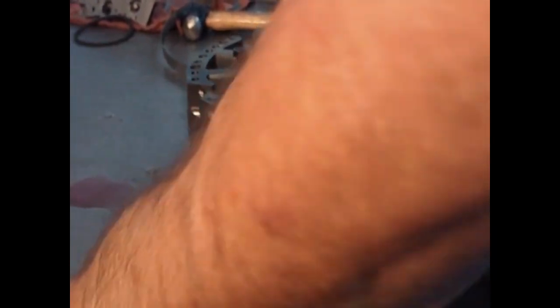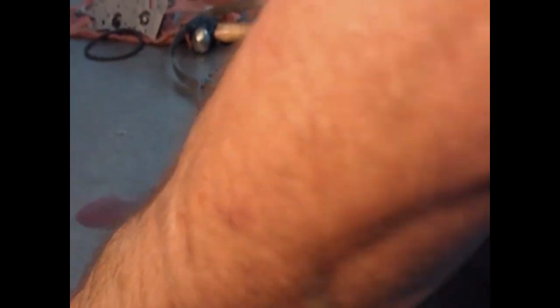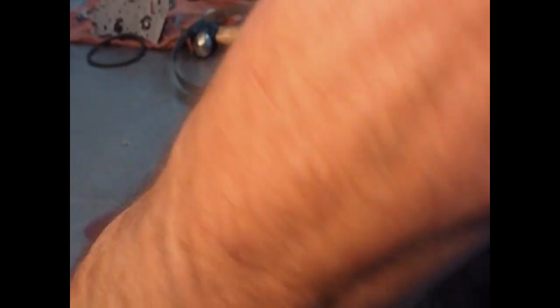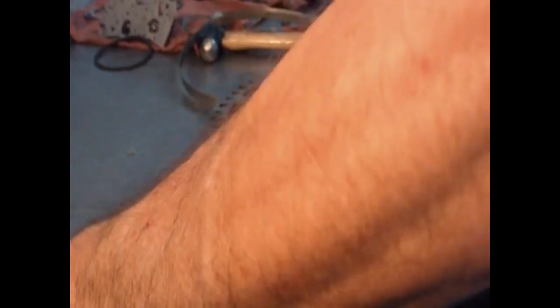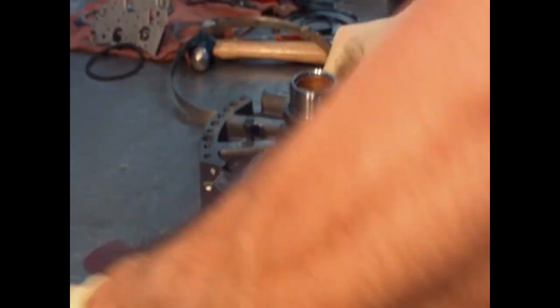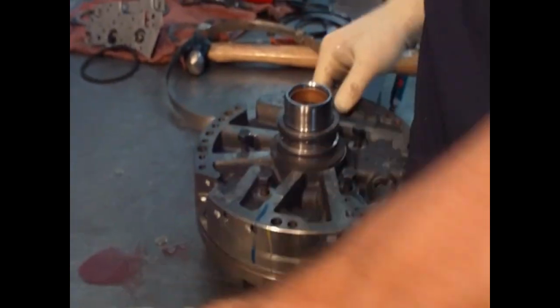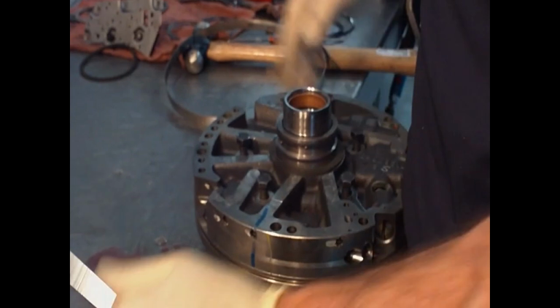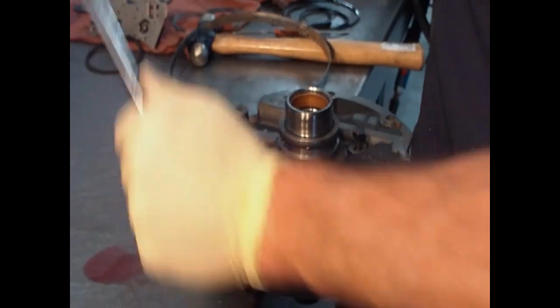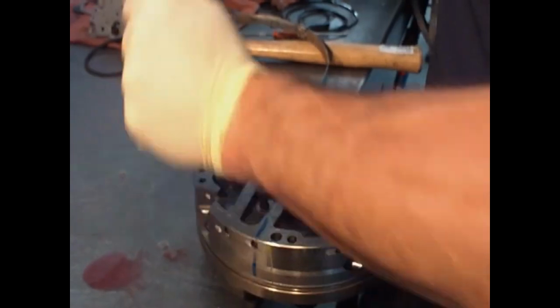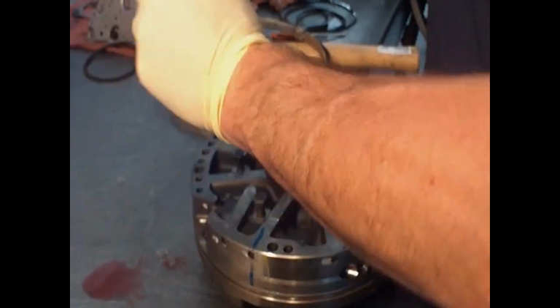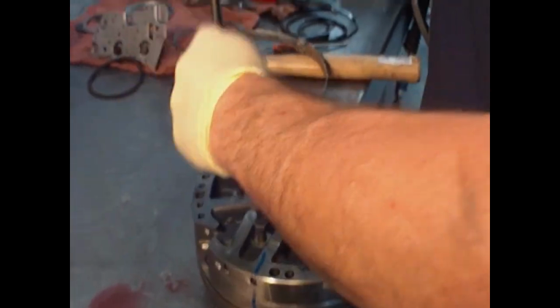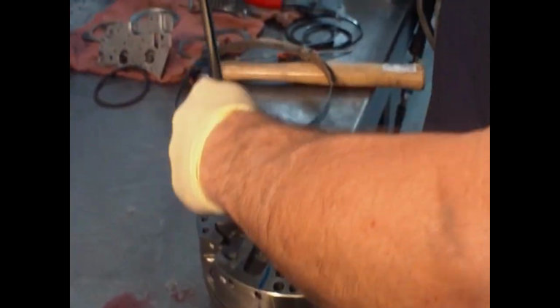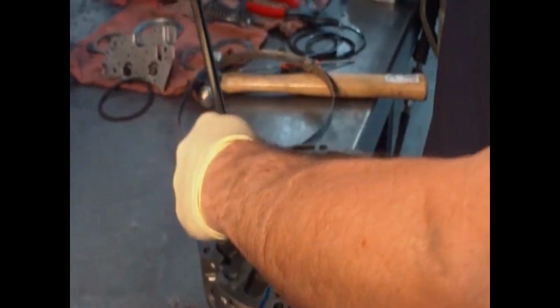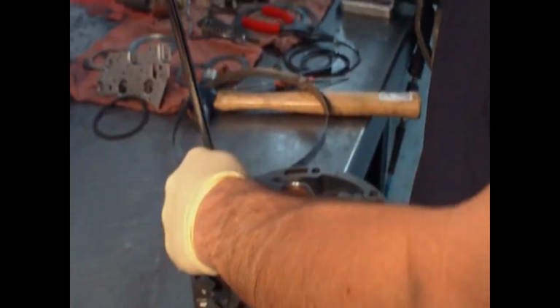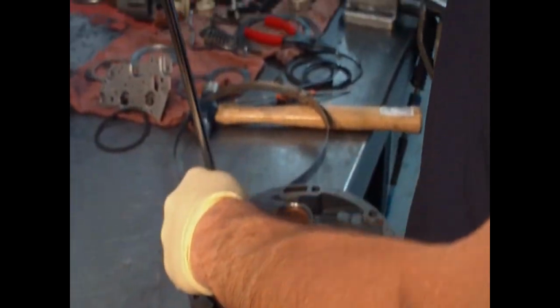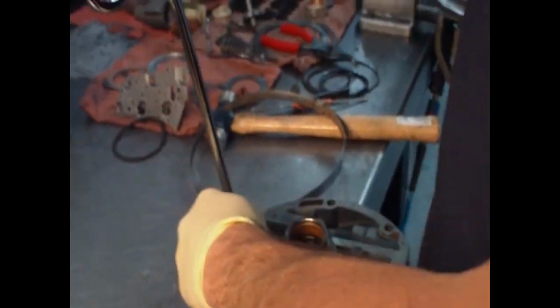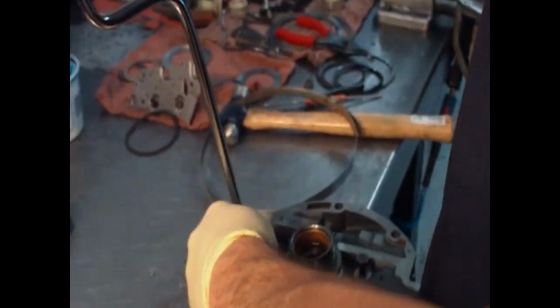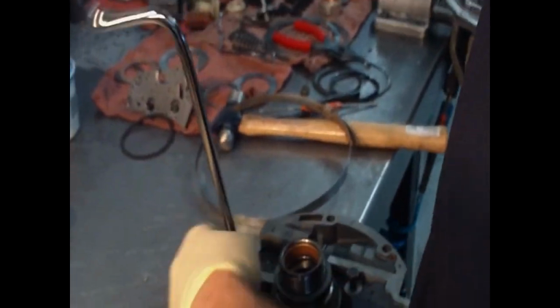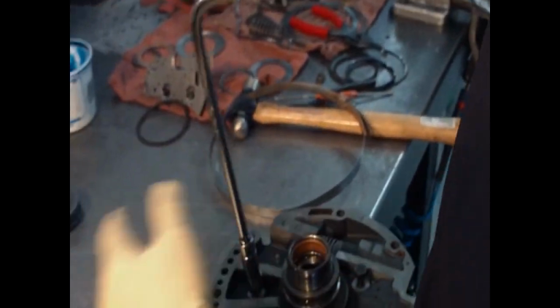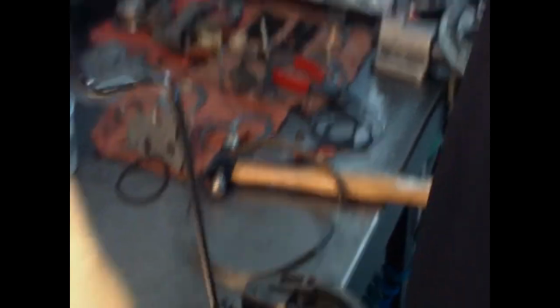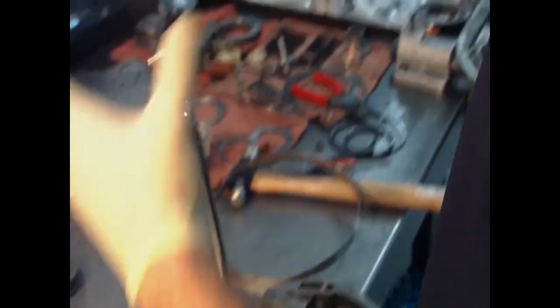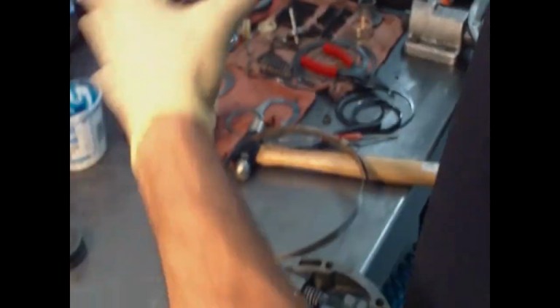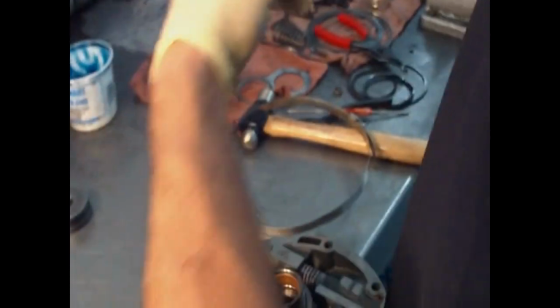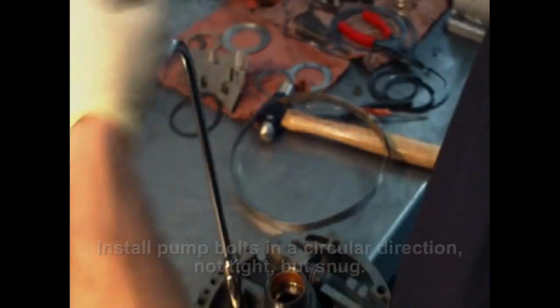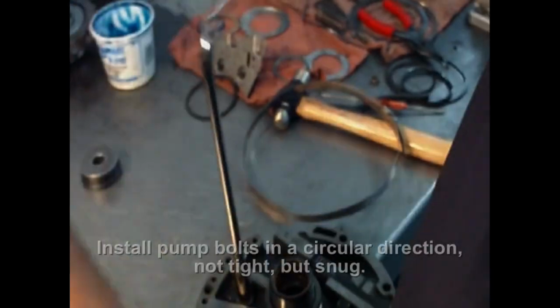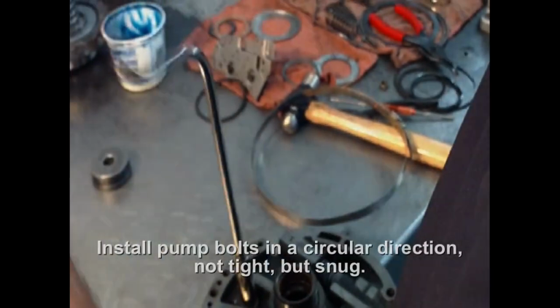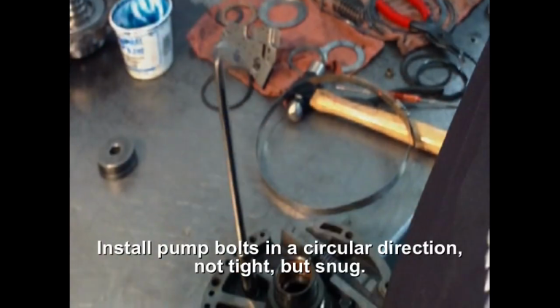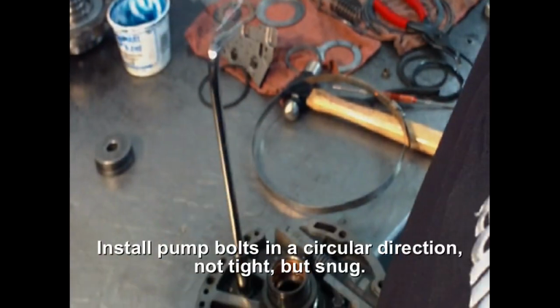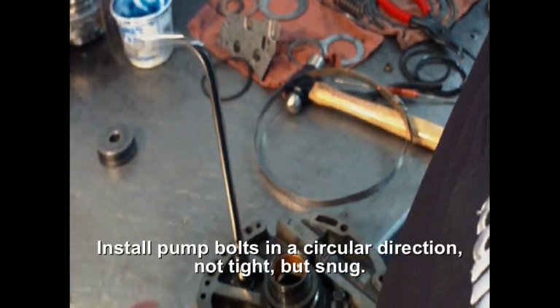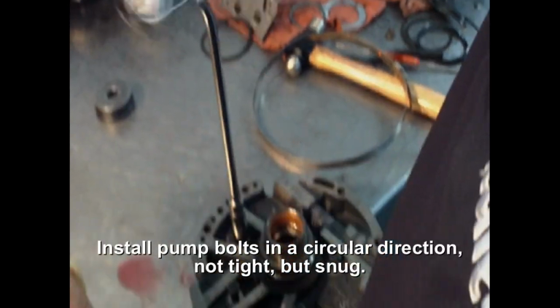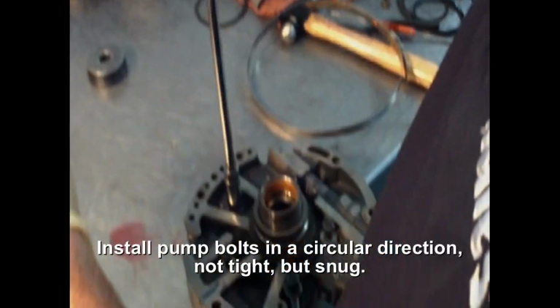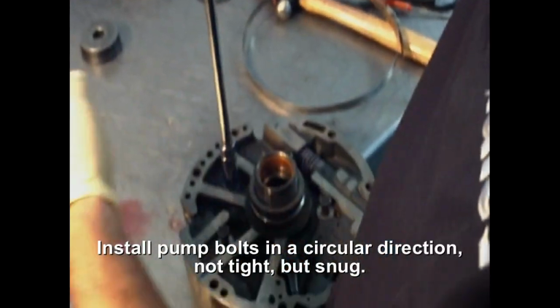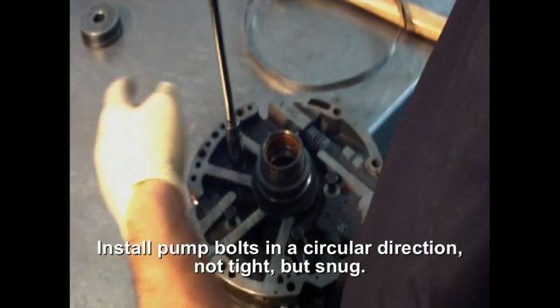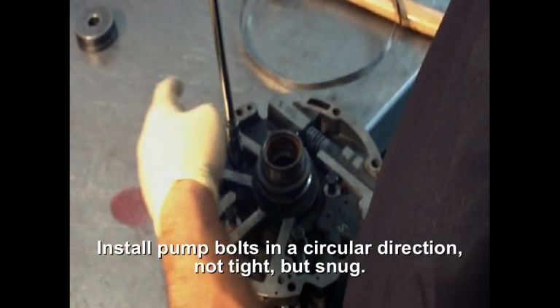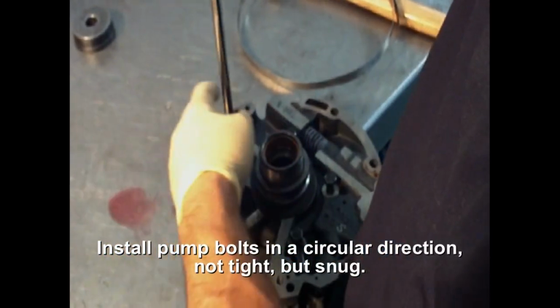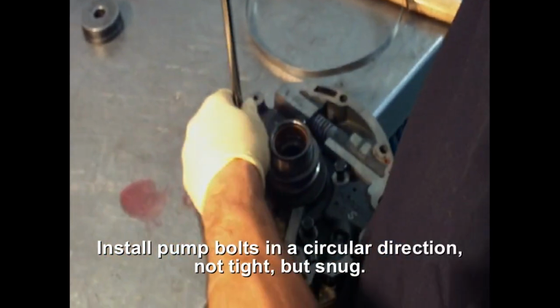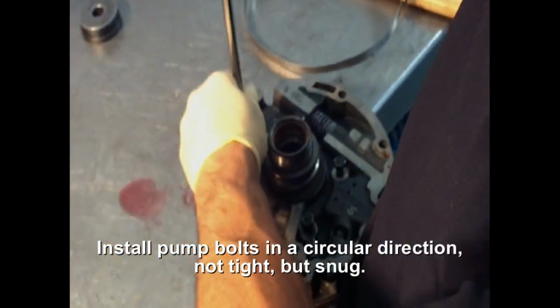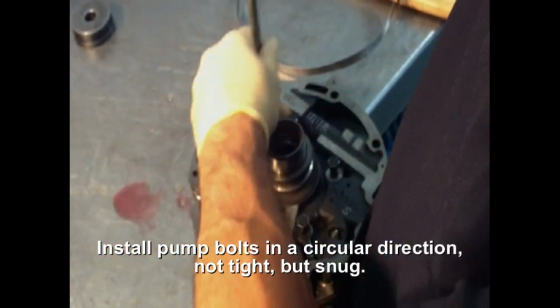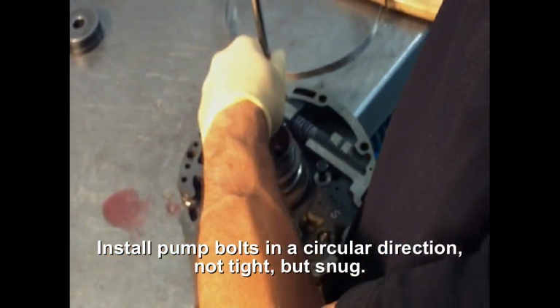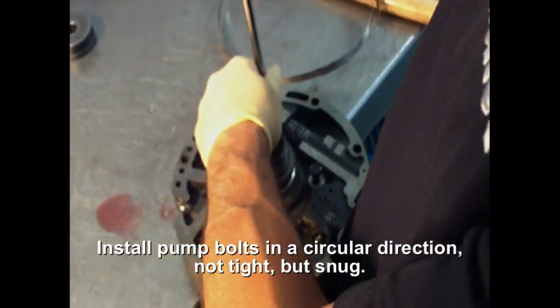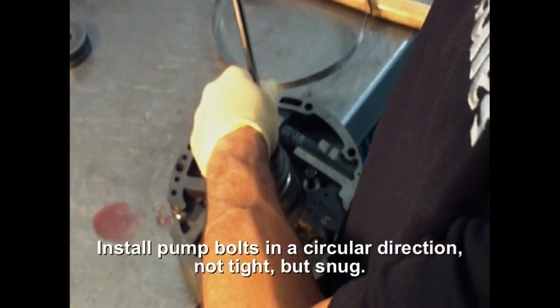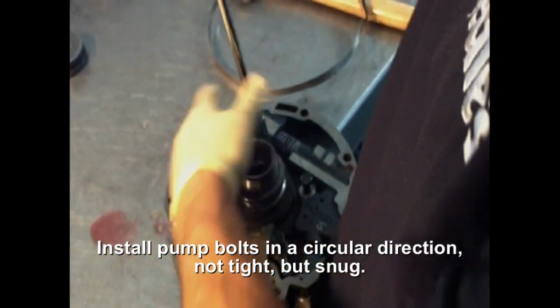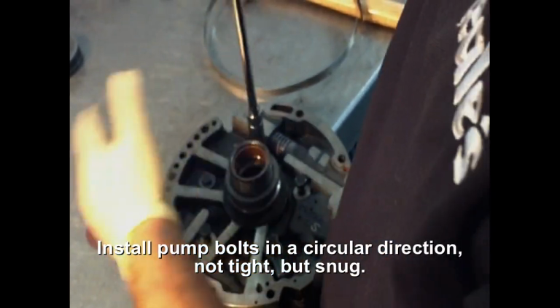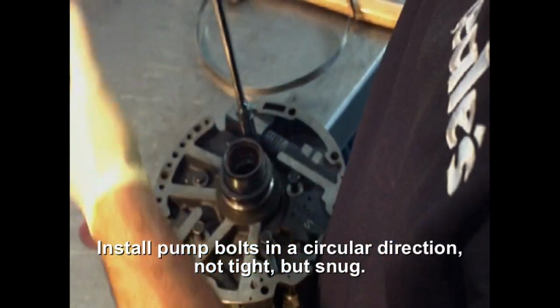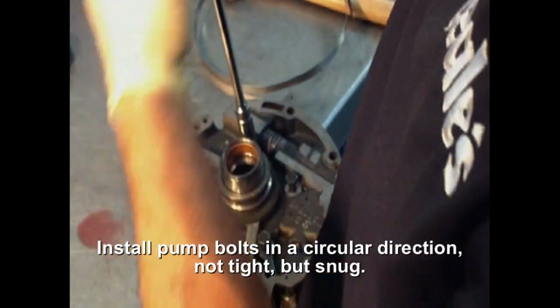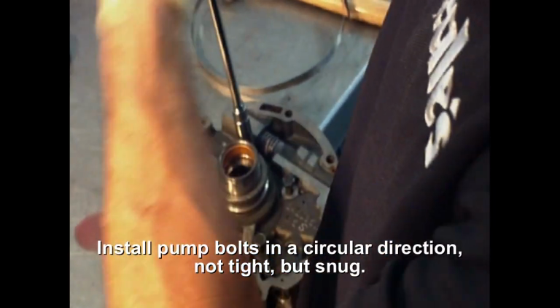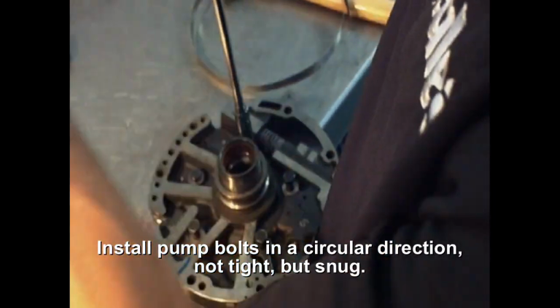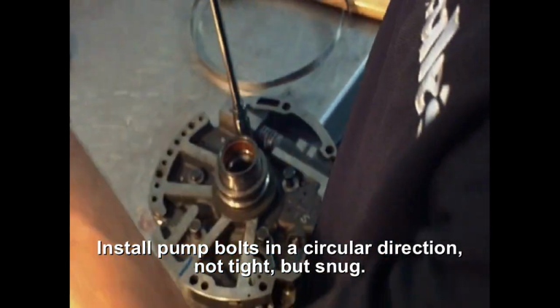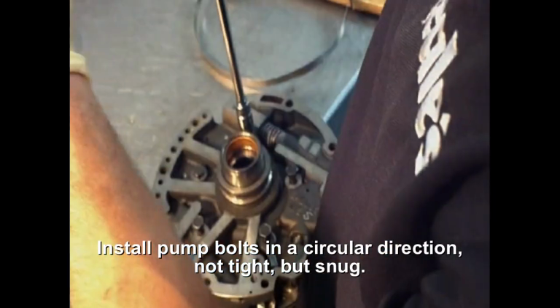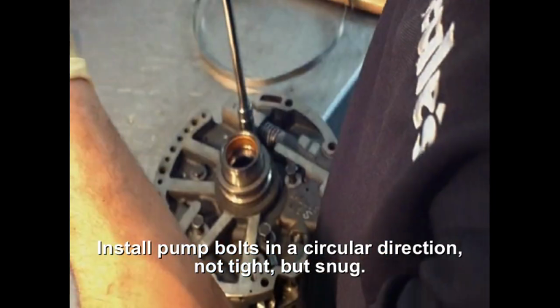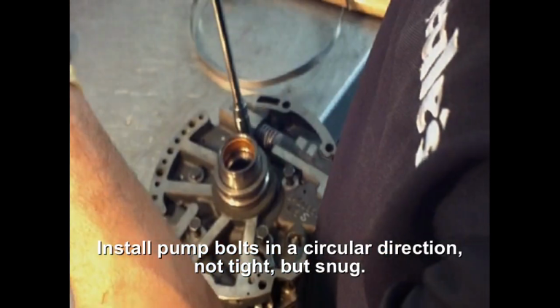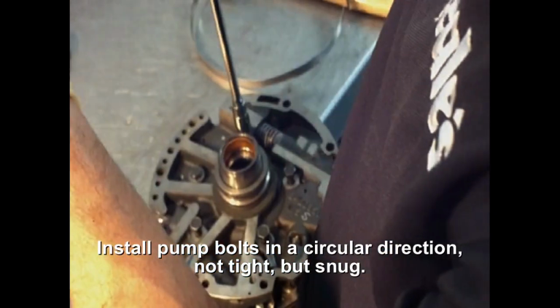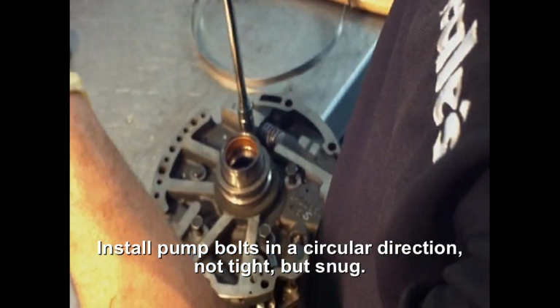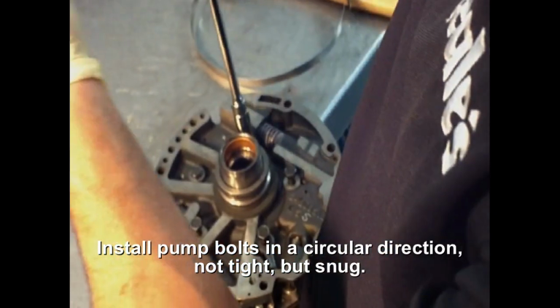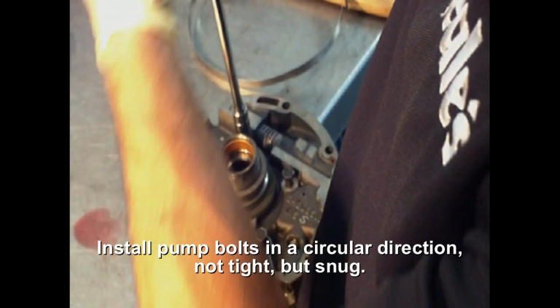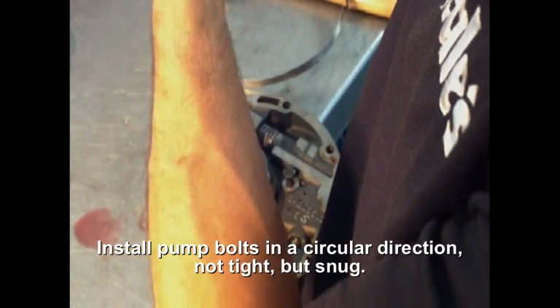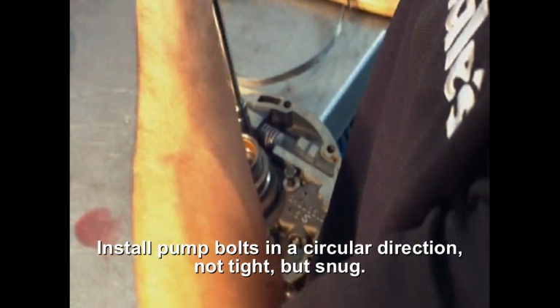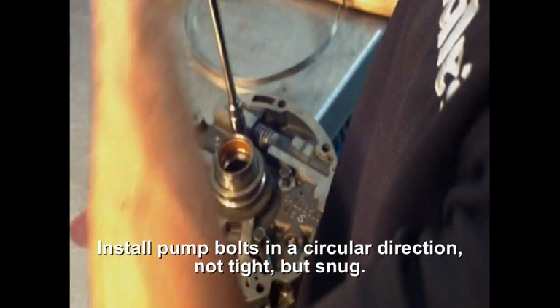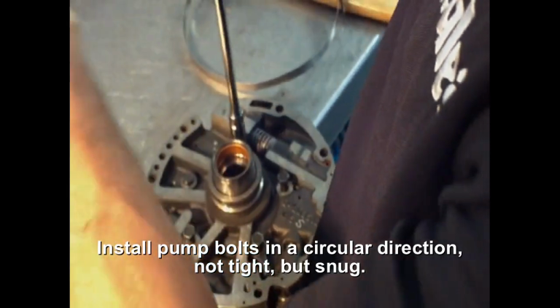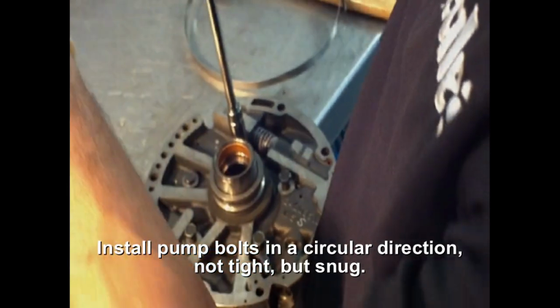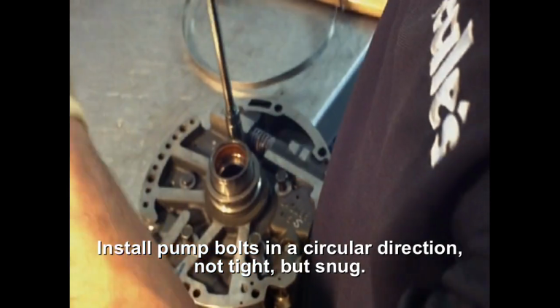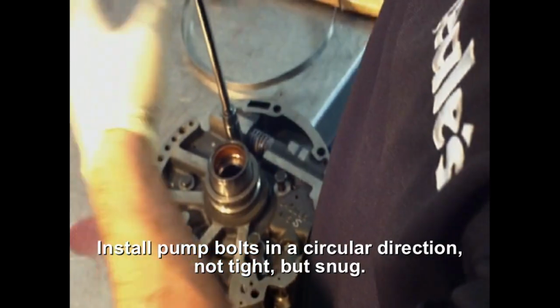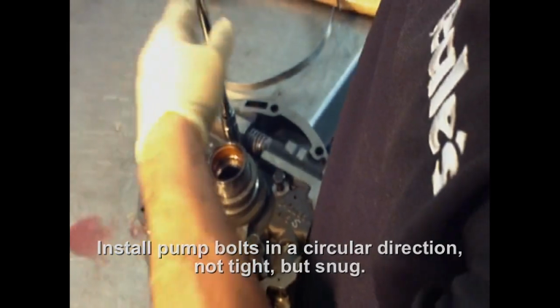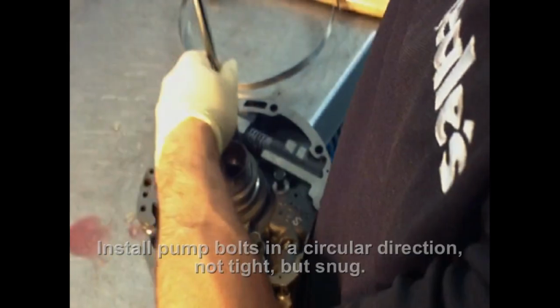The process of lining the pump — you want to rip these bolts on, not tight, just down.